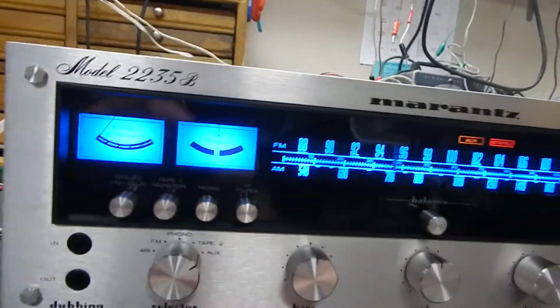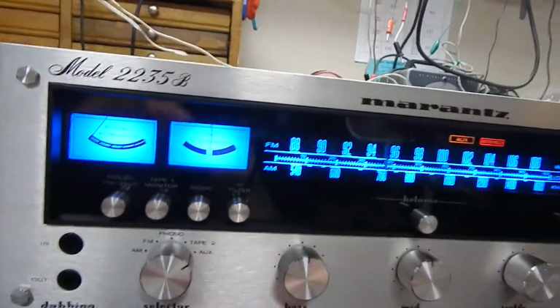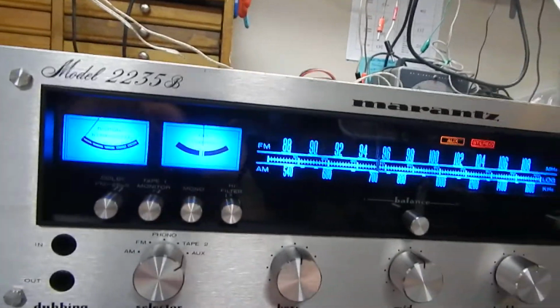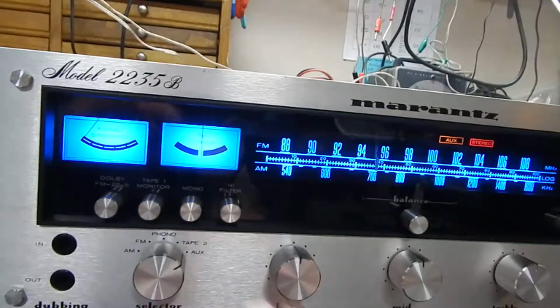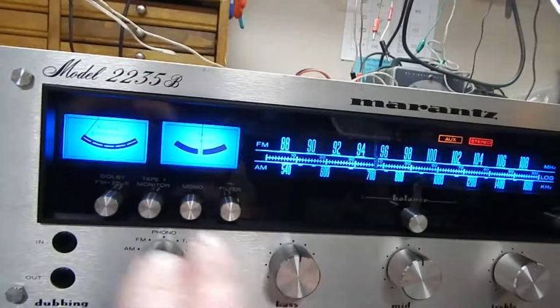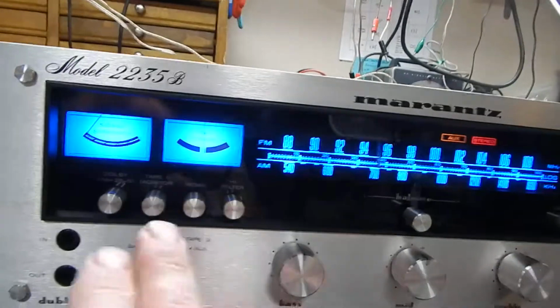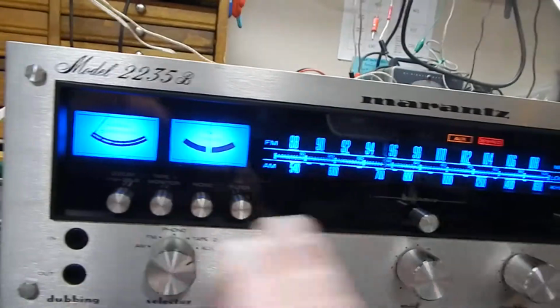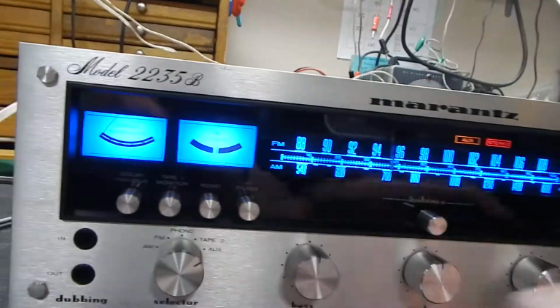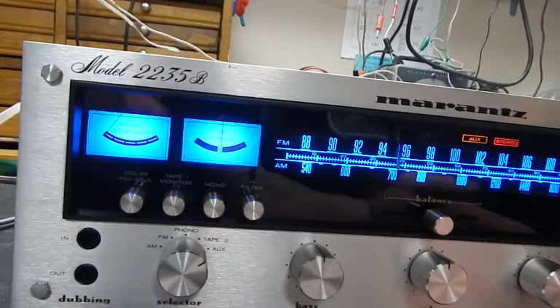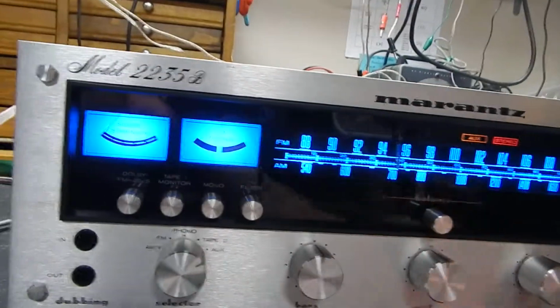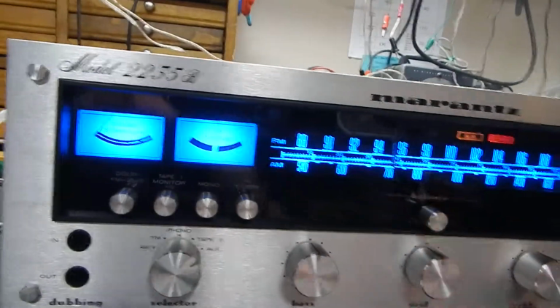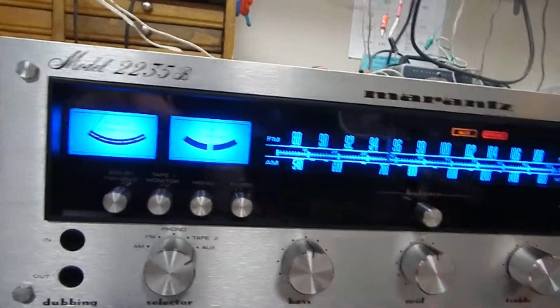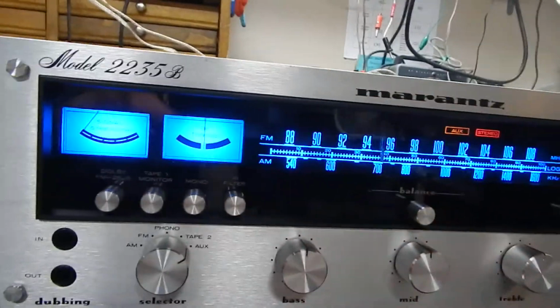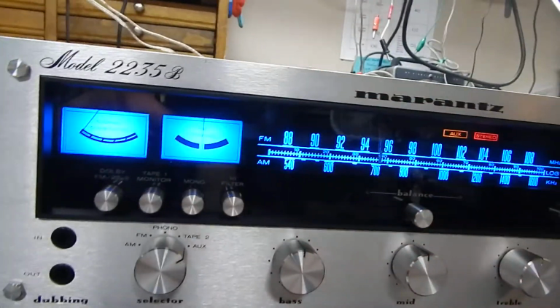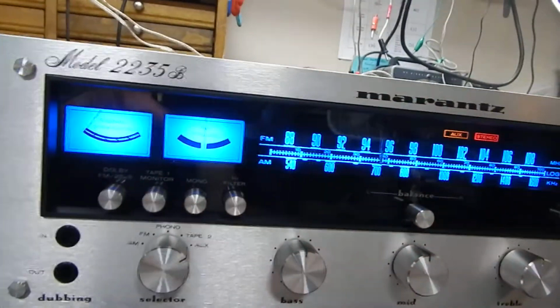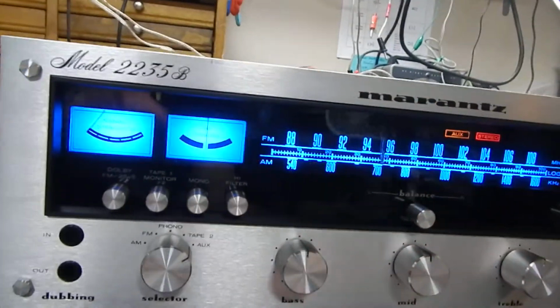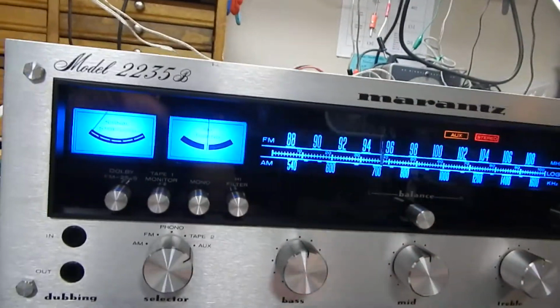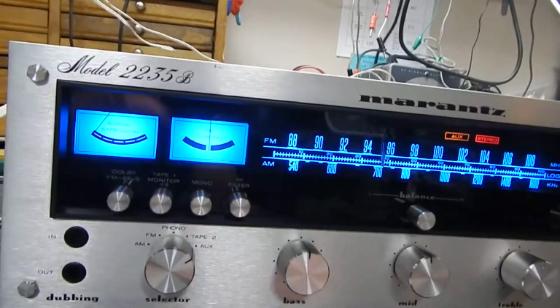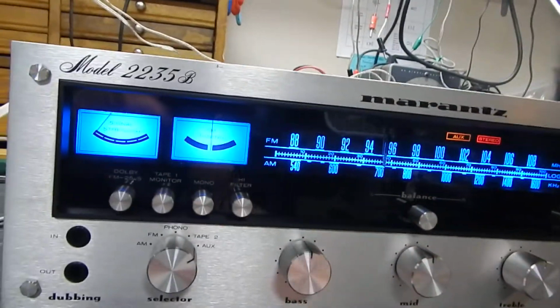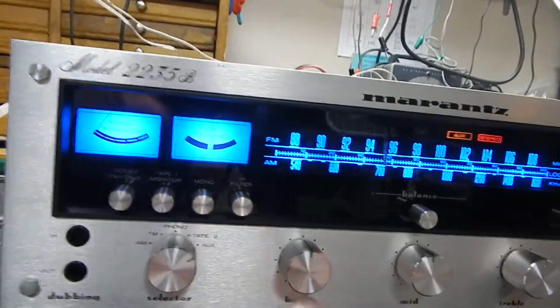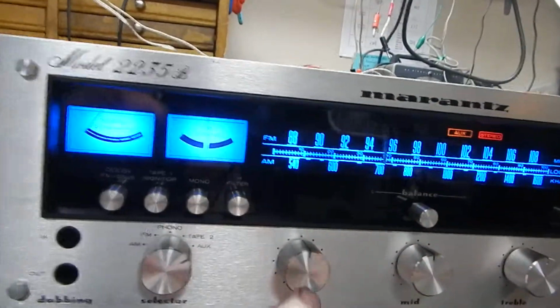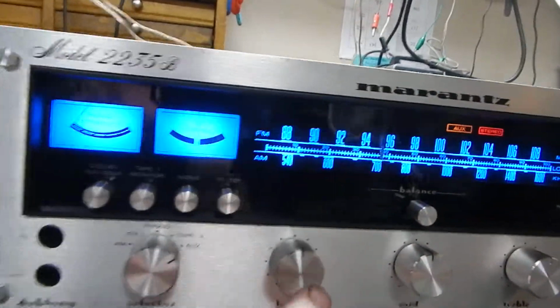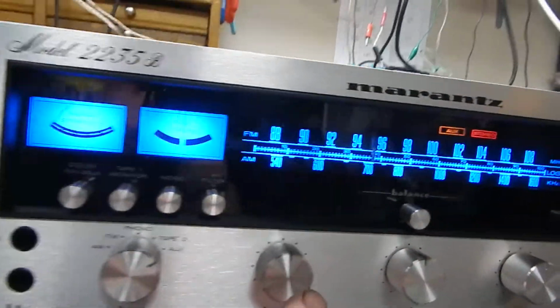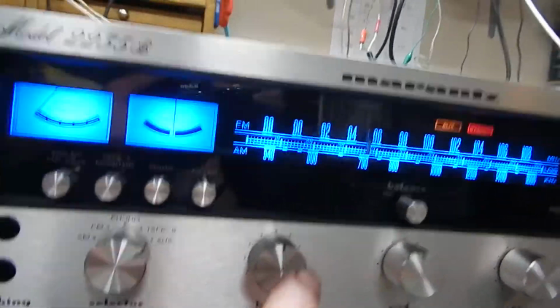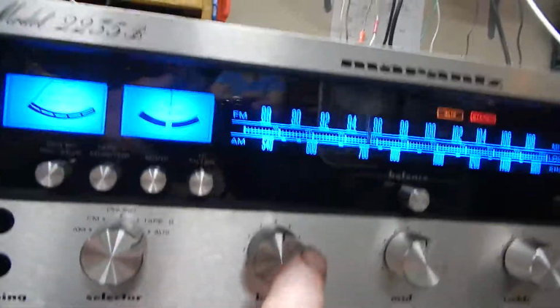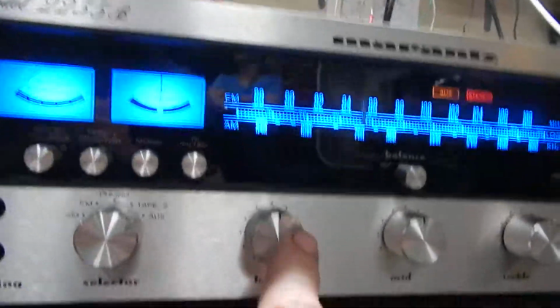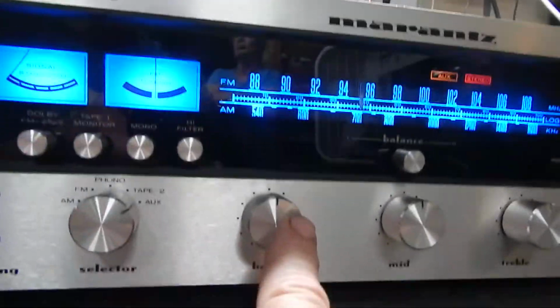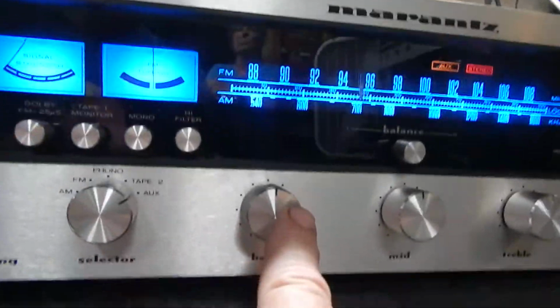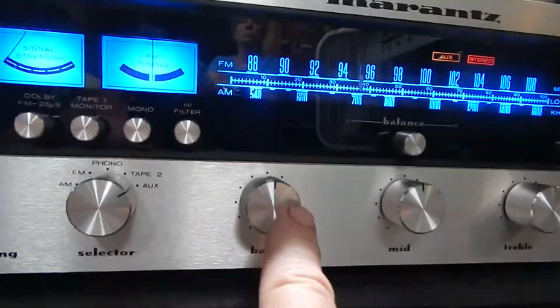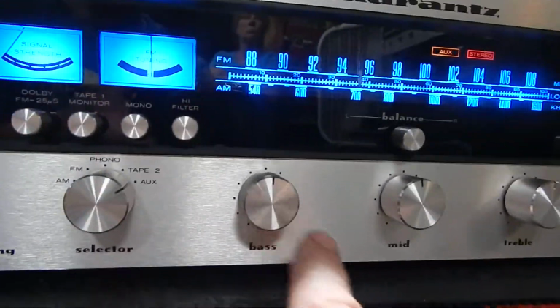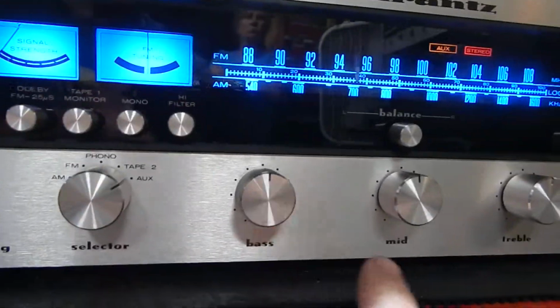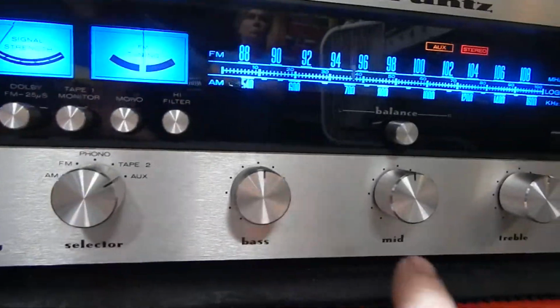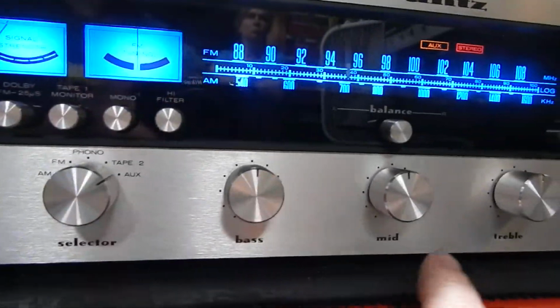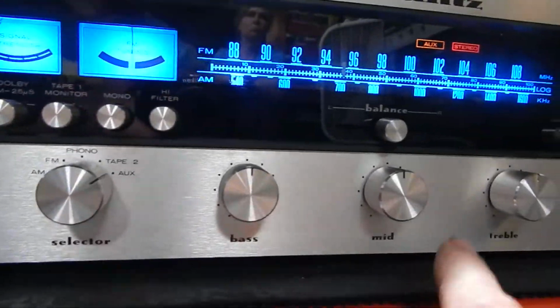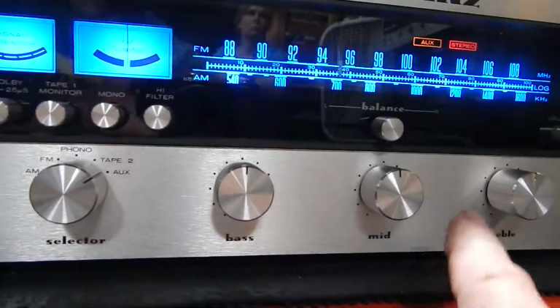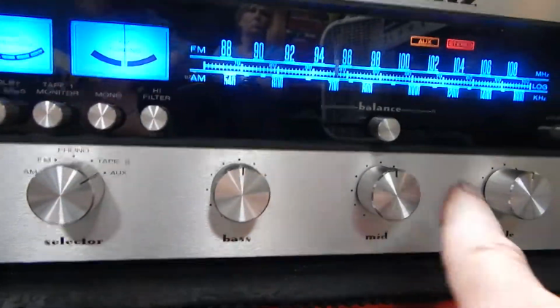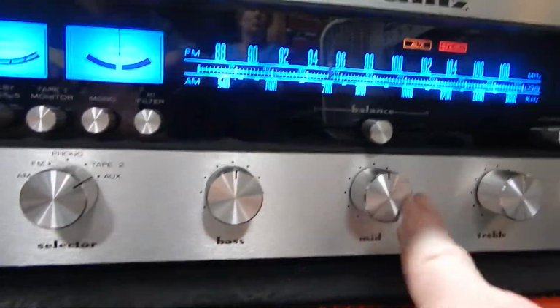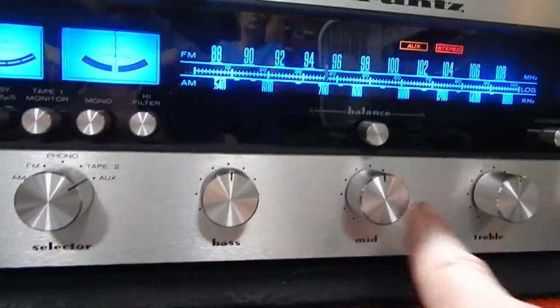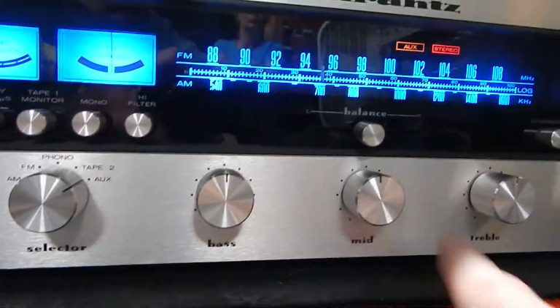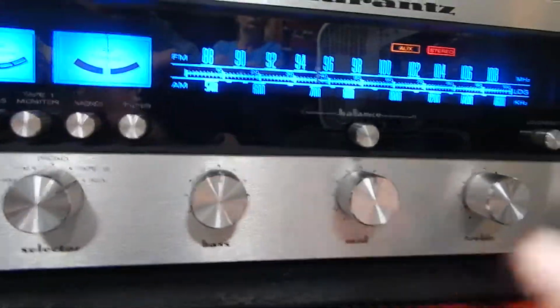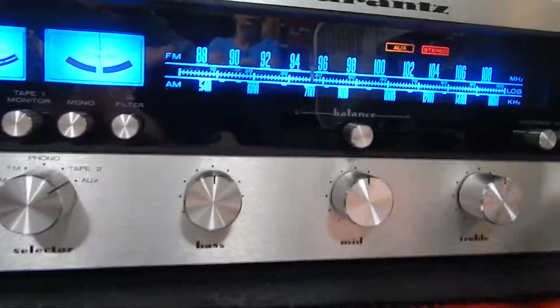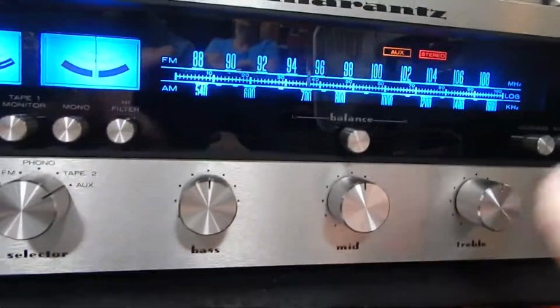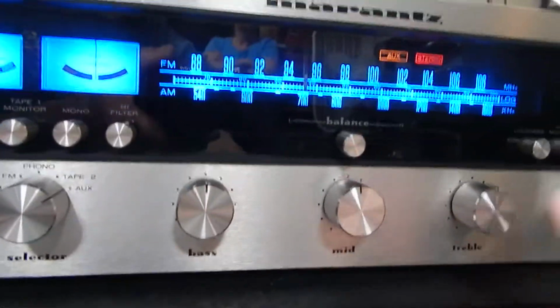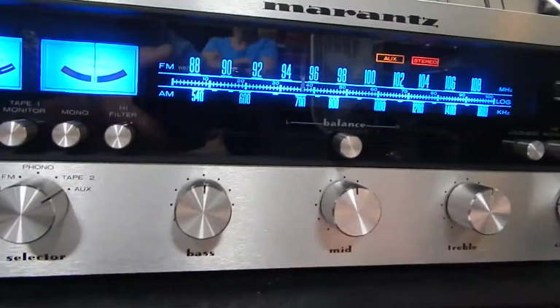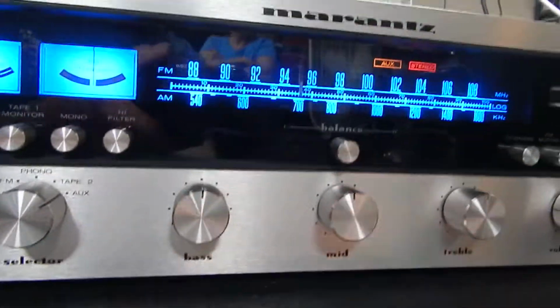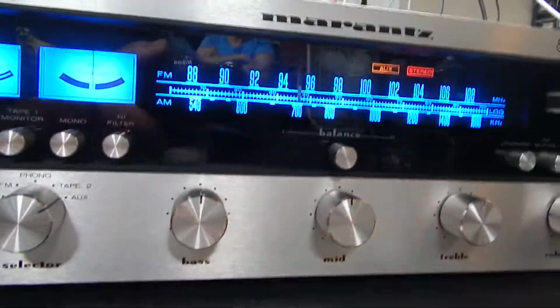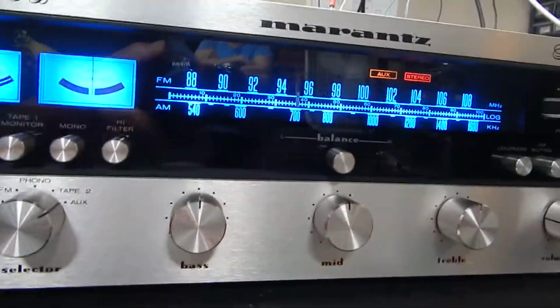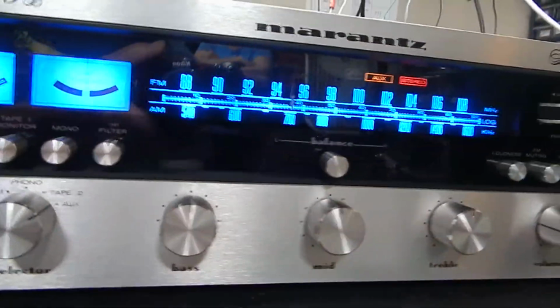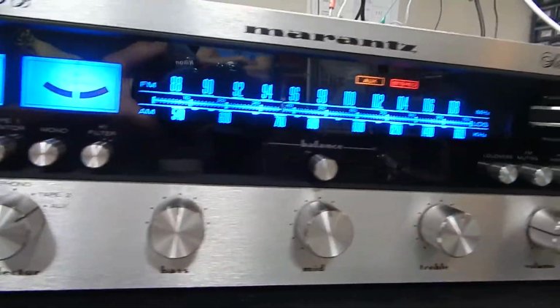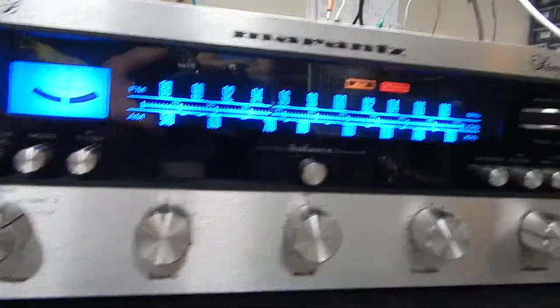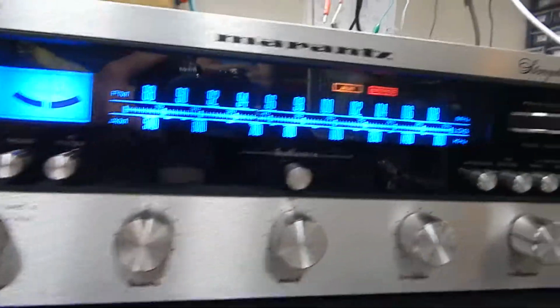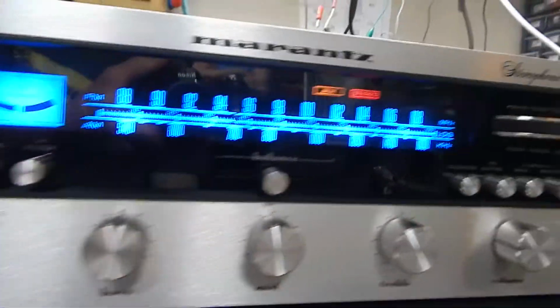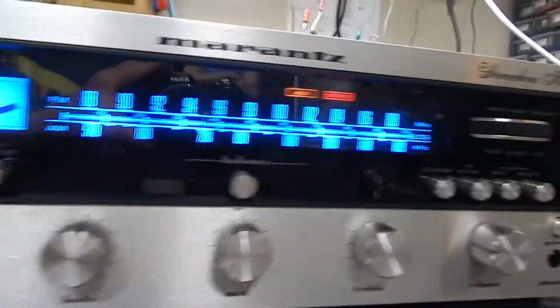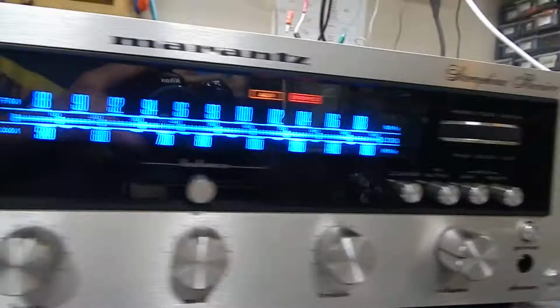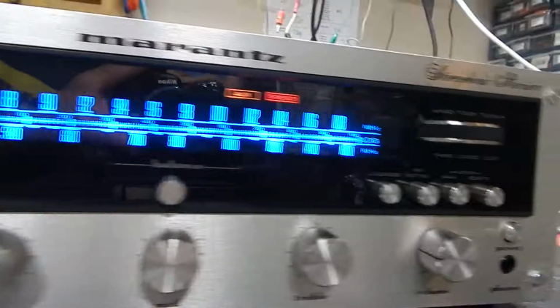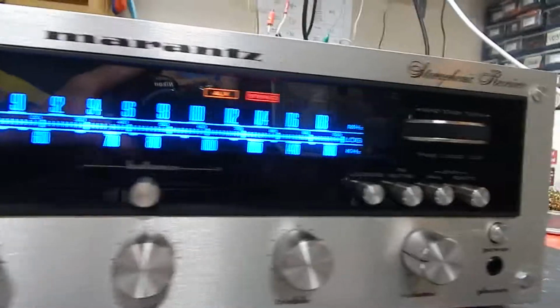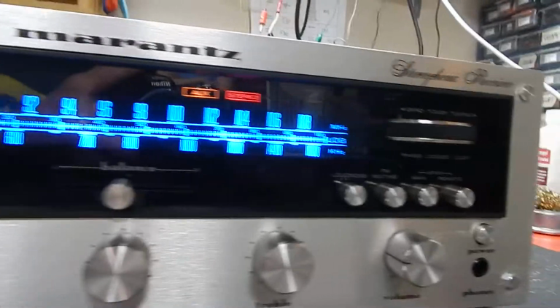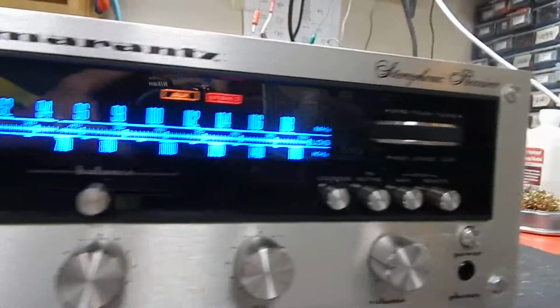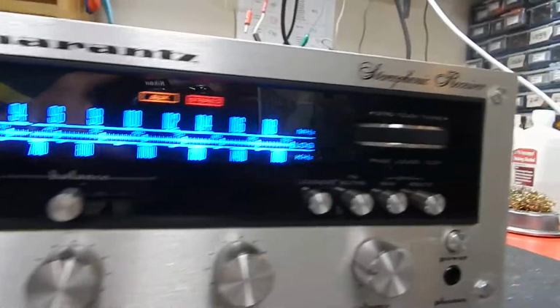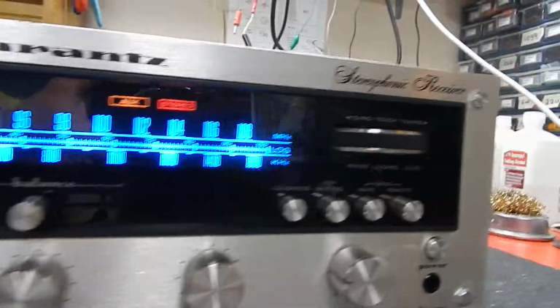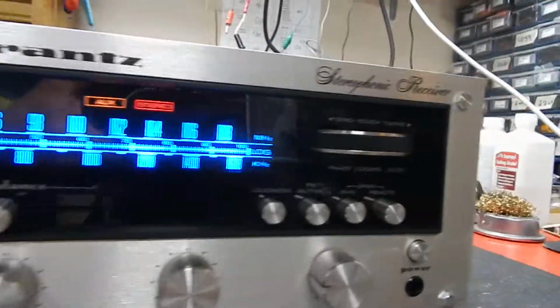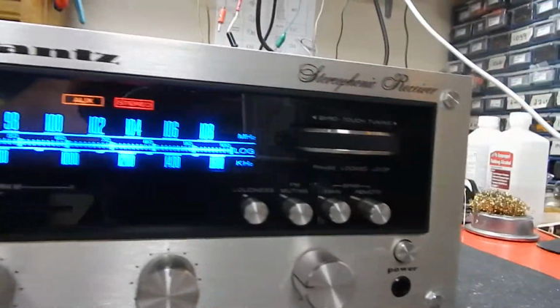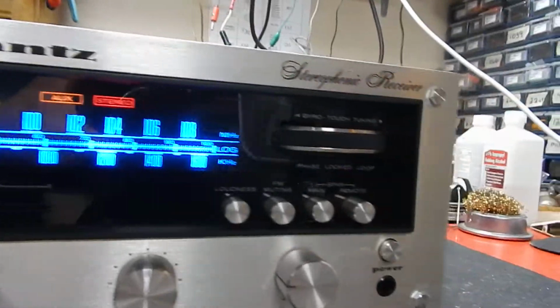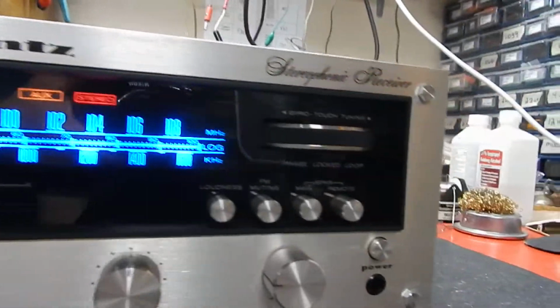Now with your bigger receivers, they all have your bass, mid-range, and treble on them.